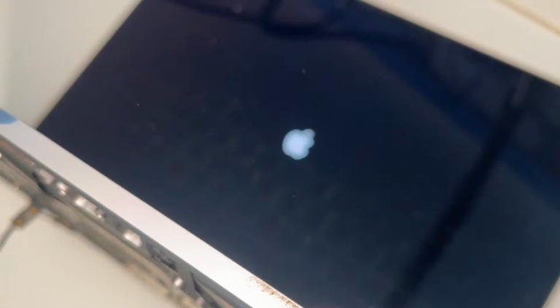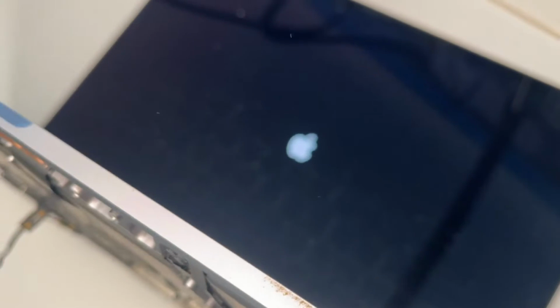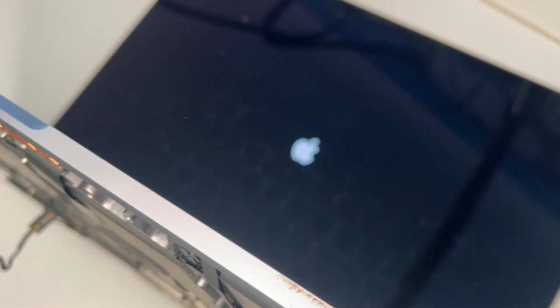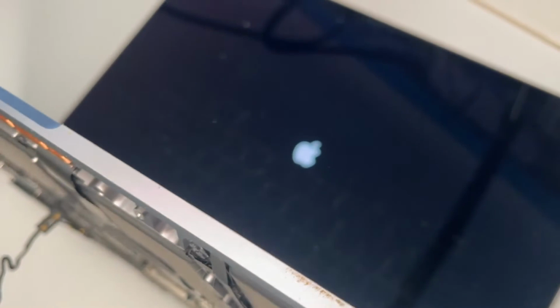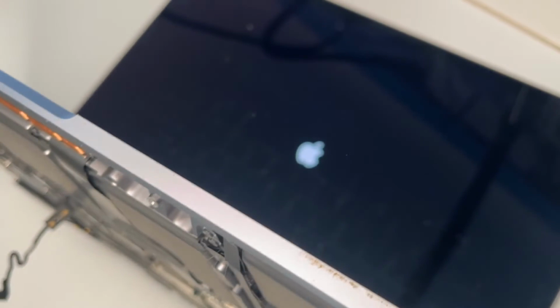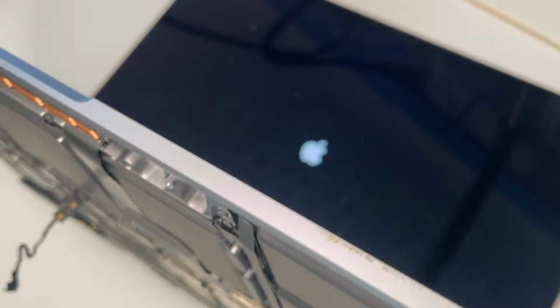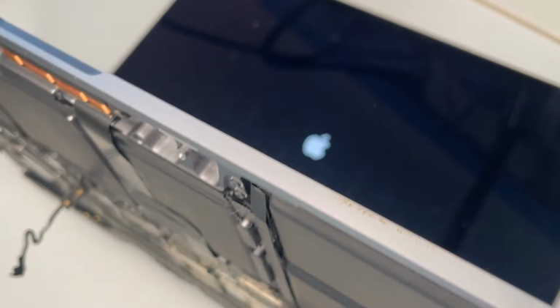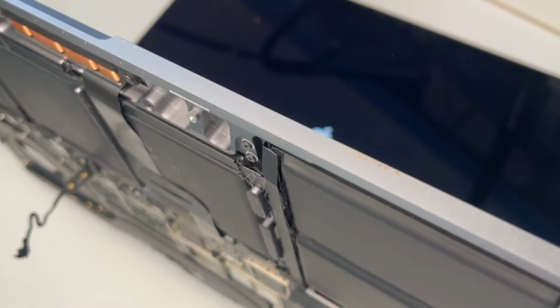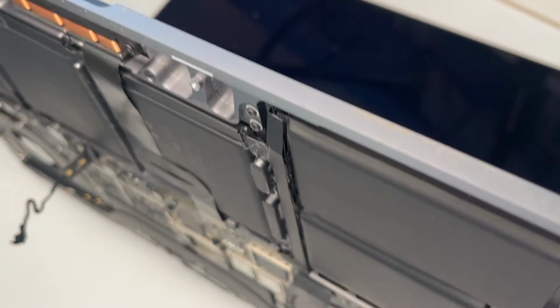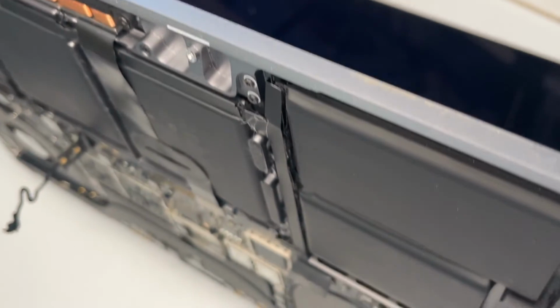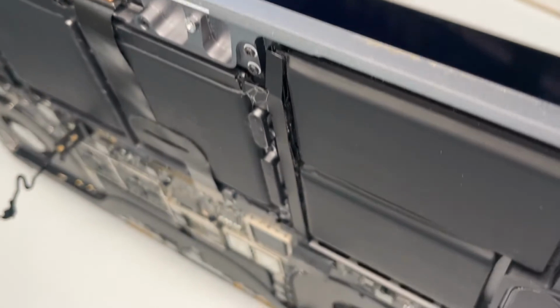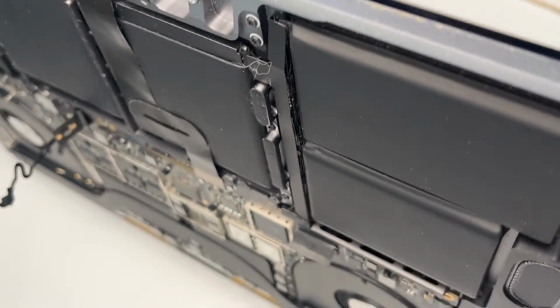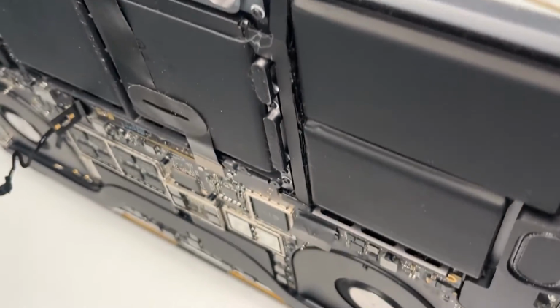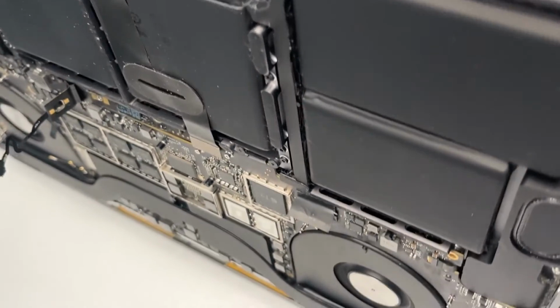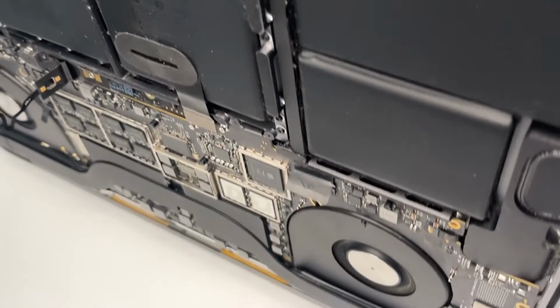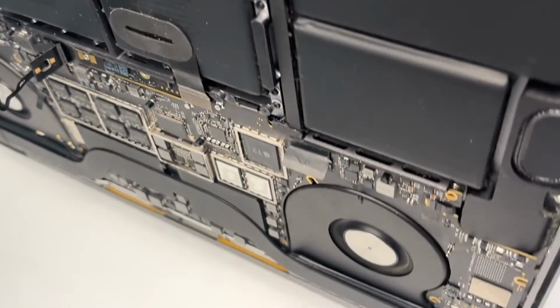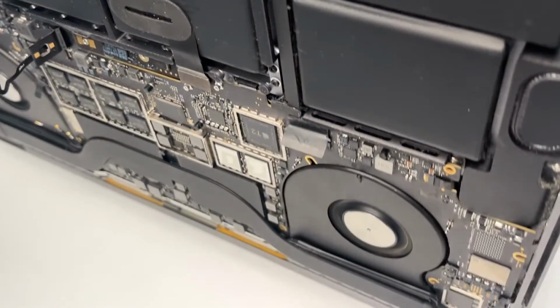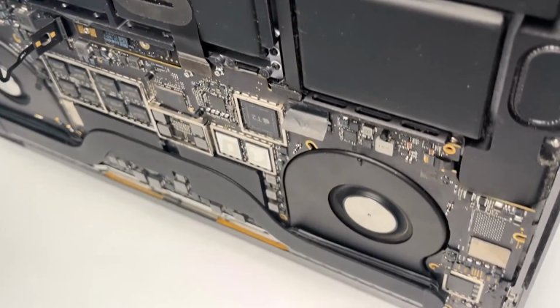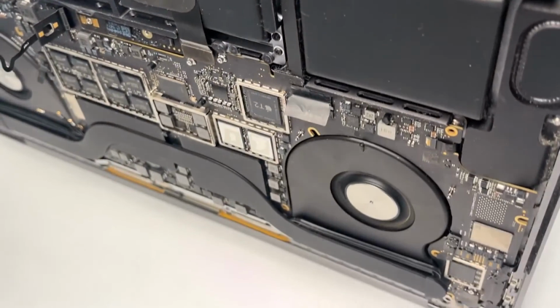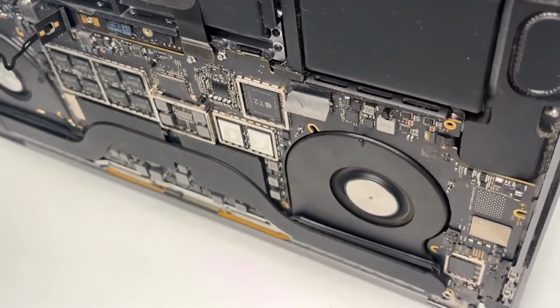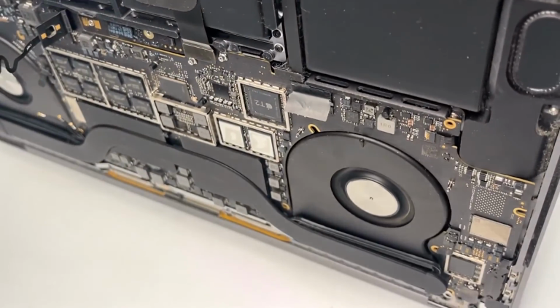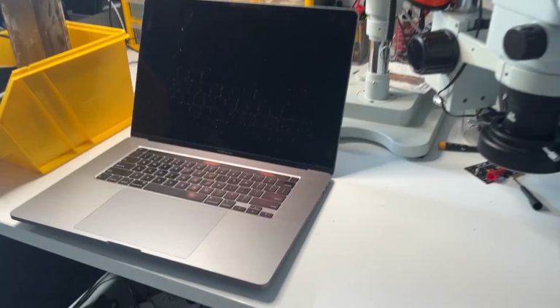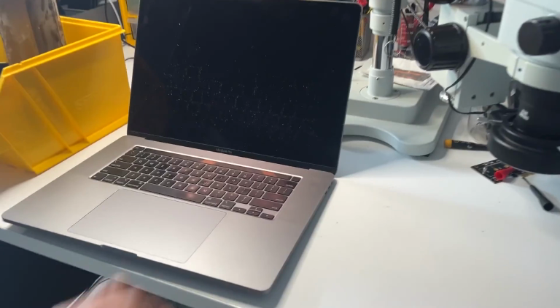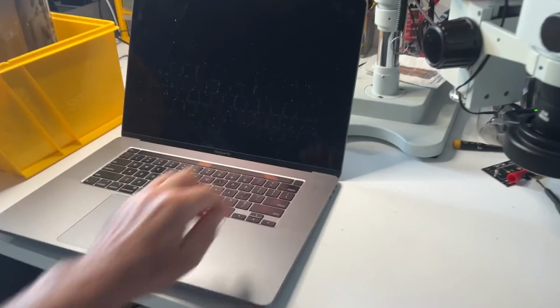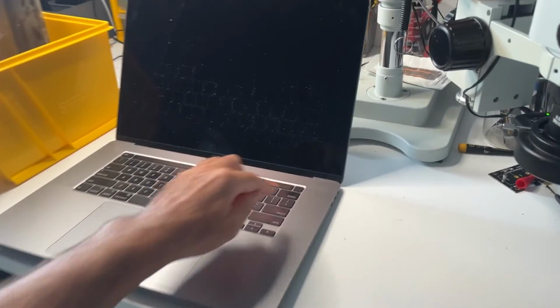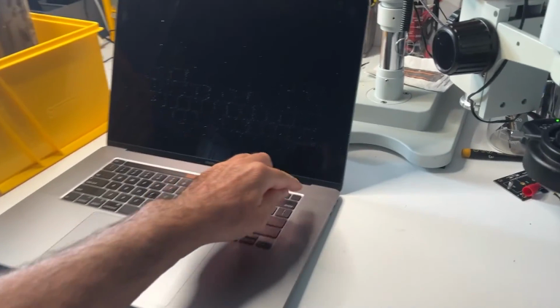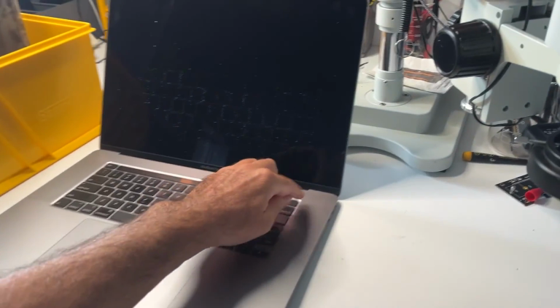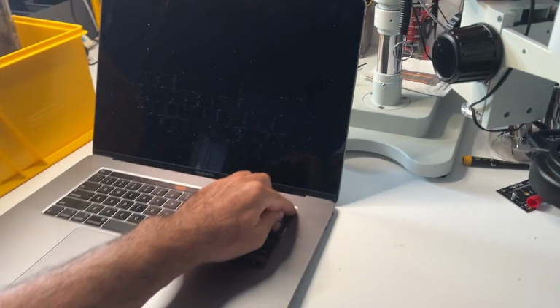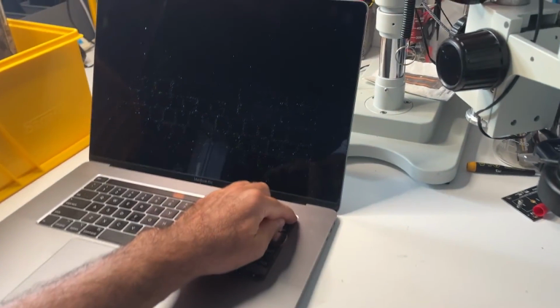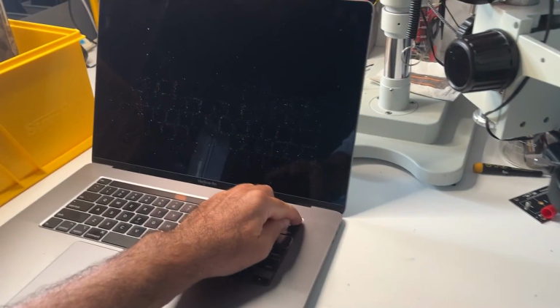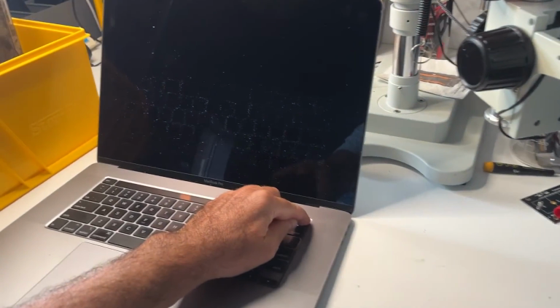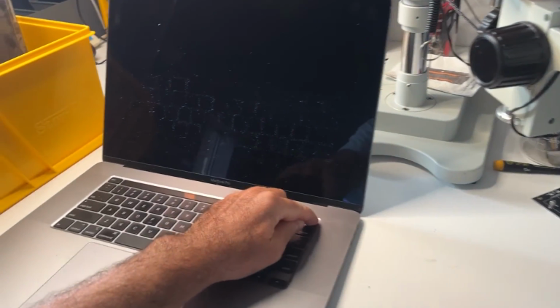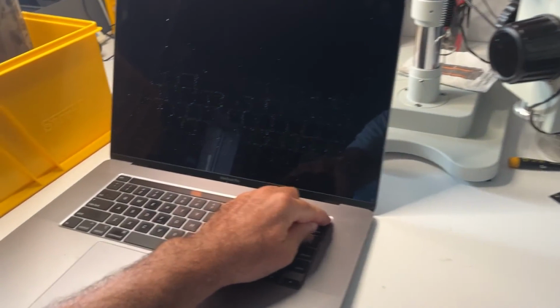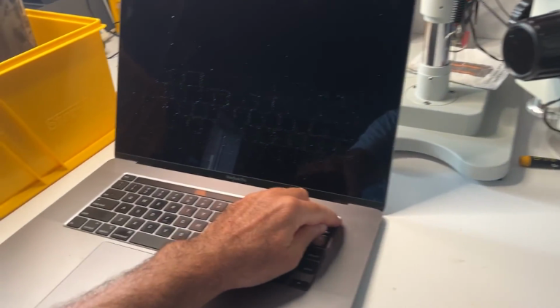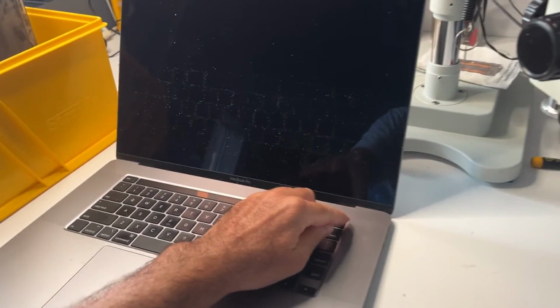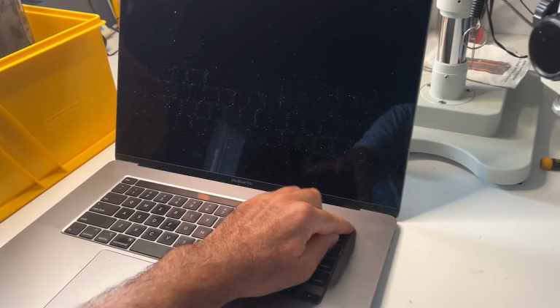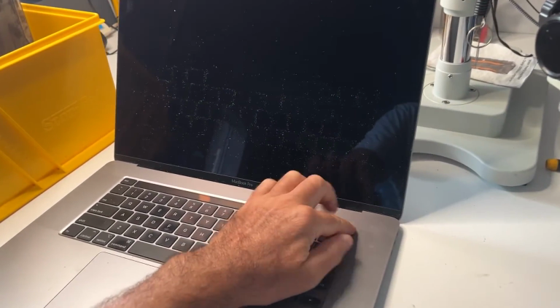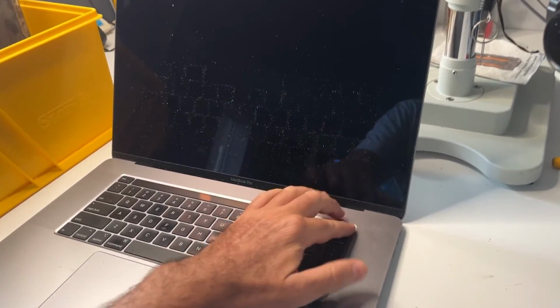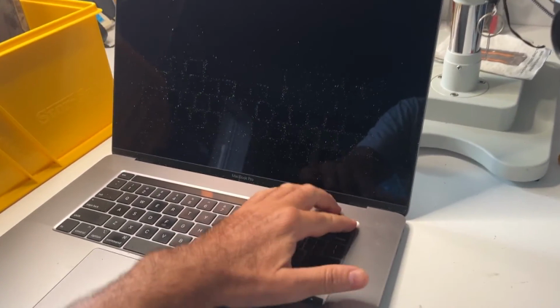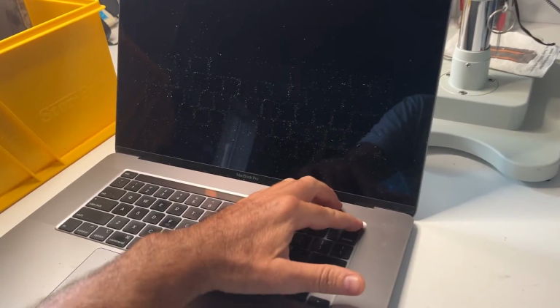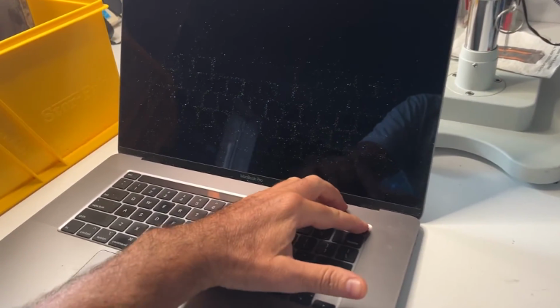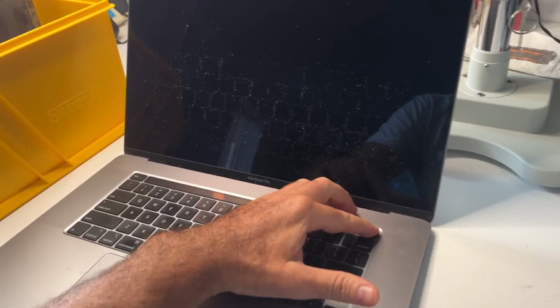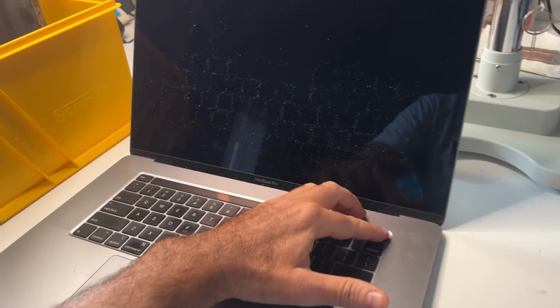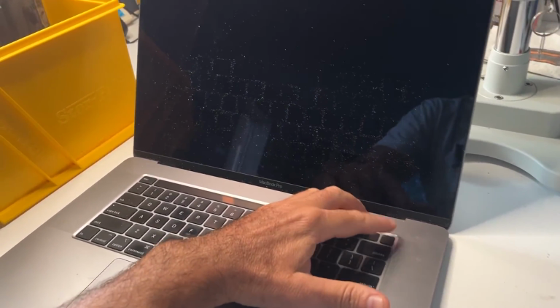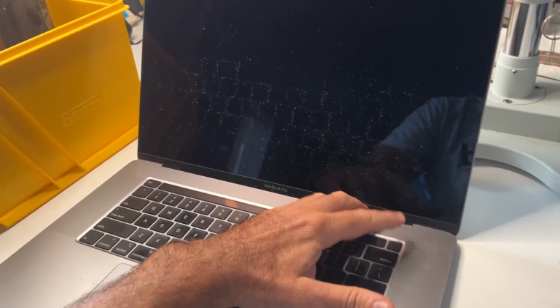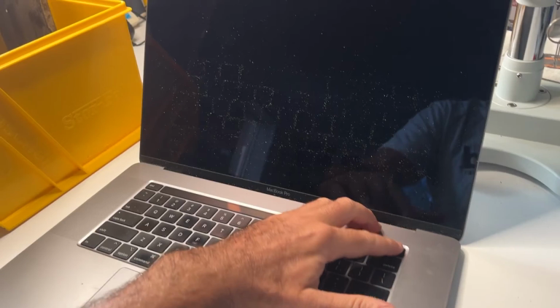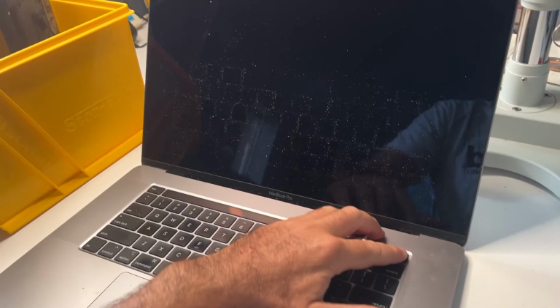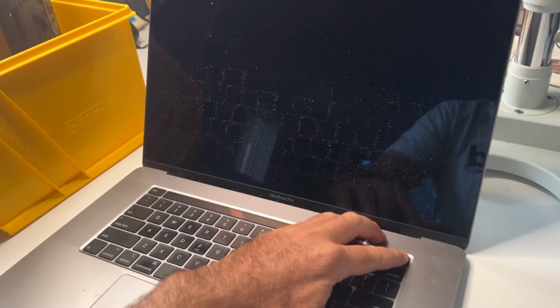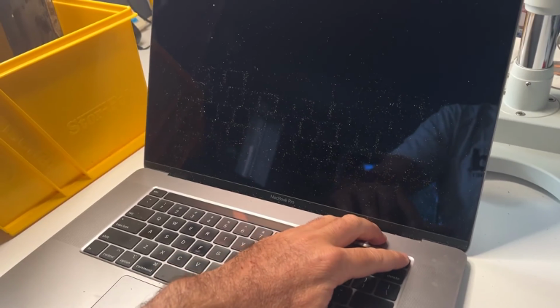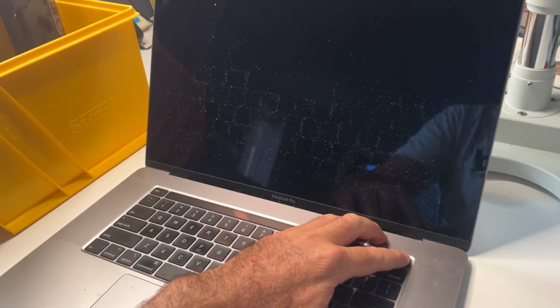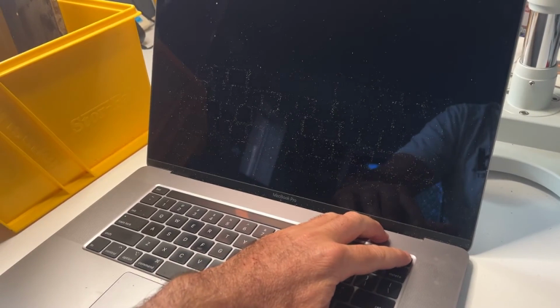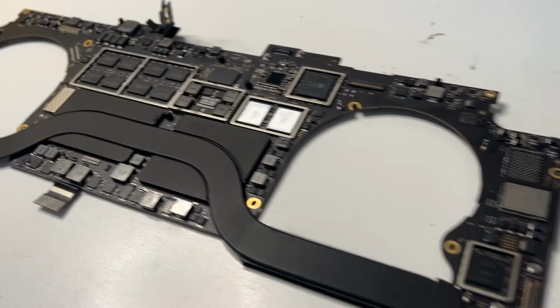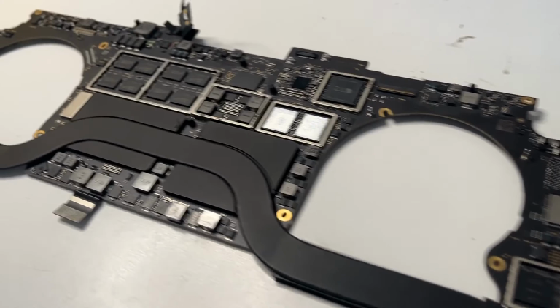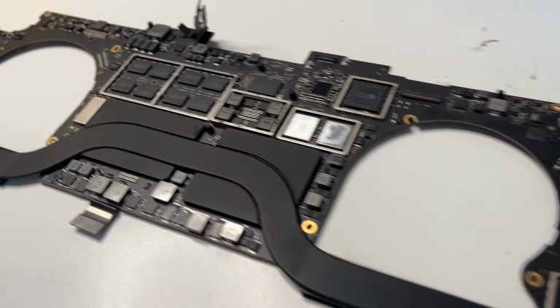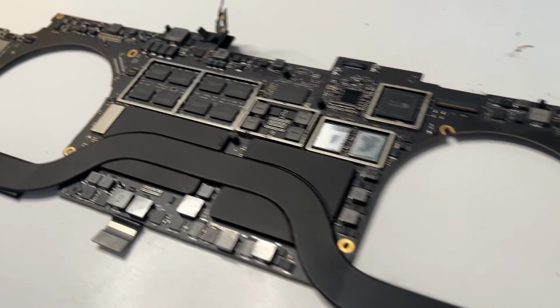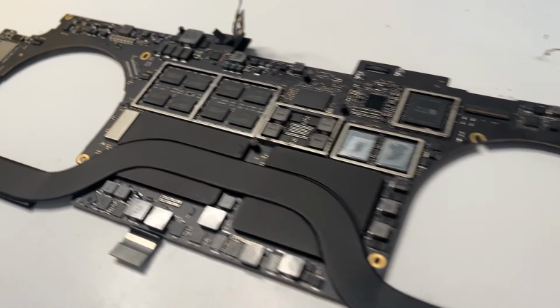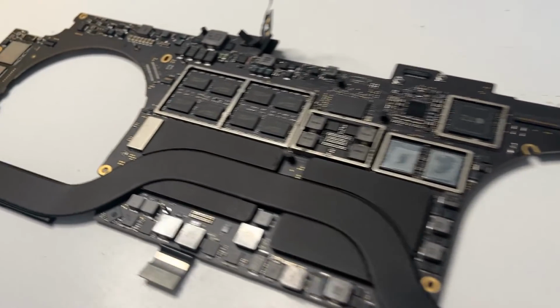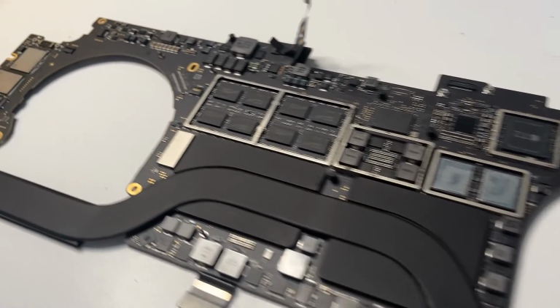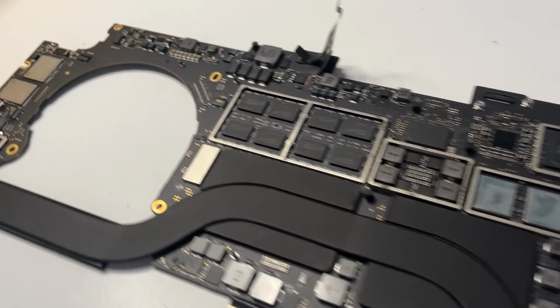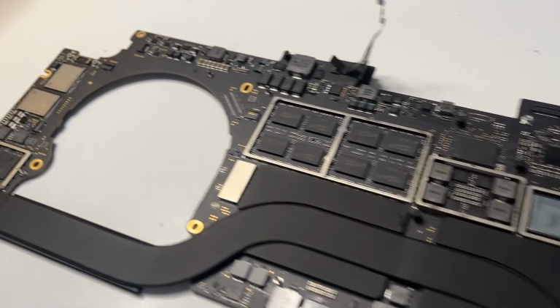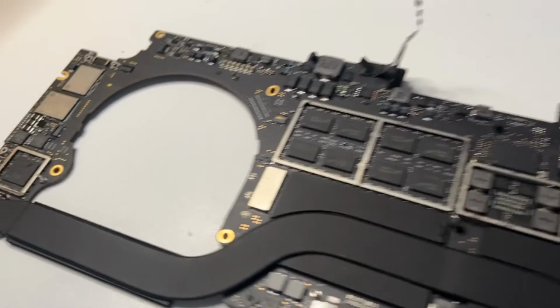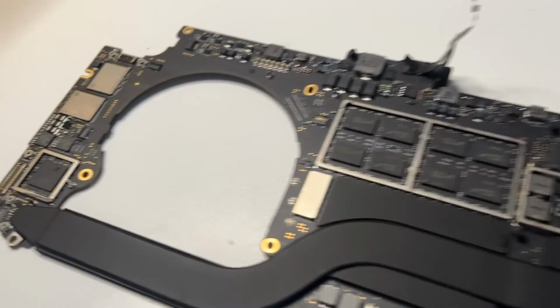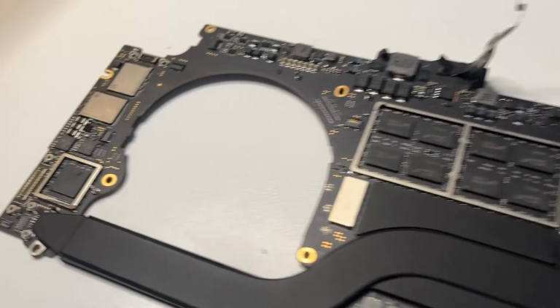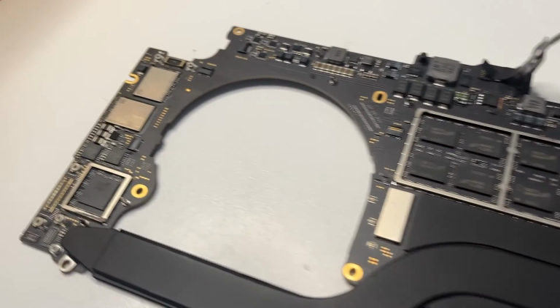Here's a 2019 MacBook Pro that stopped turning on. I'm going to show you how I repaired it and recovered all the data.